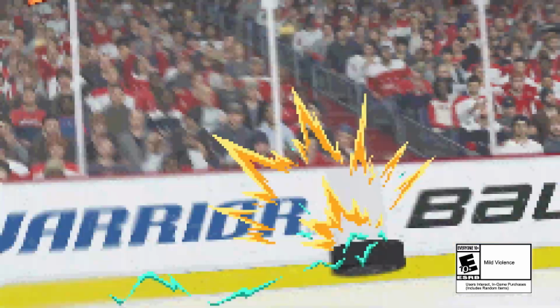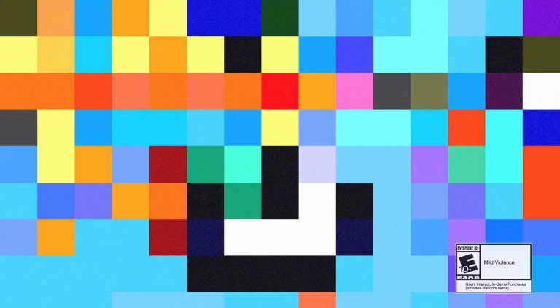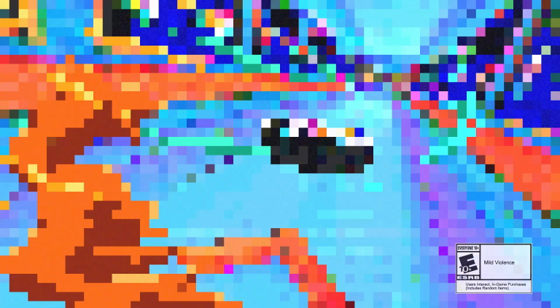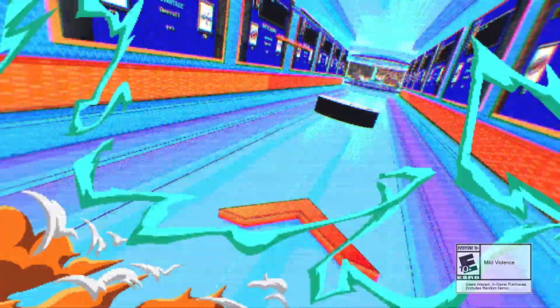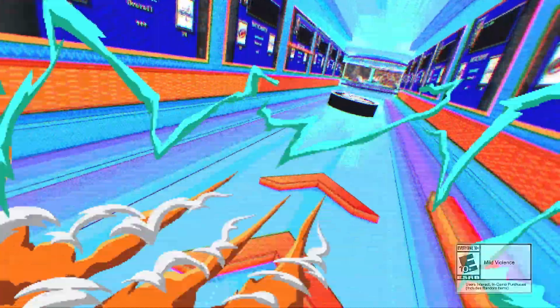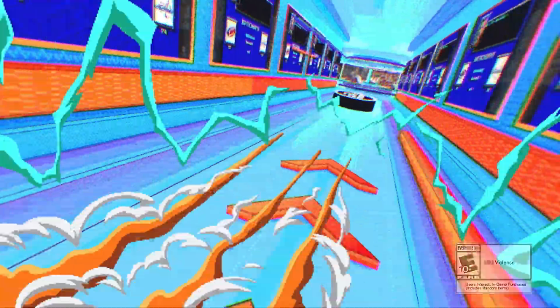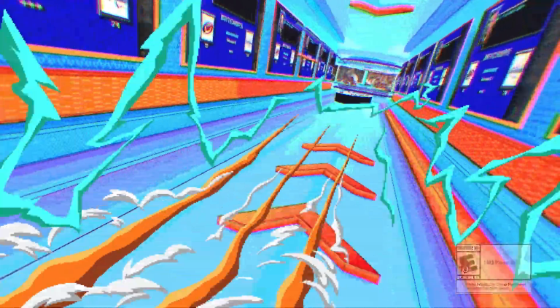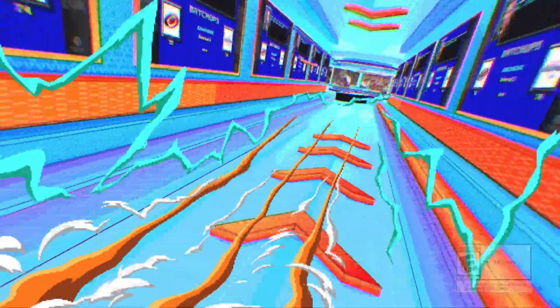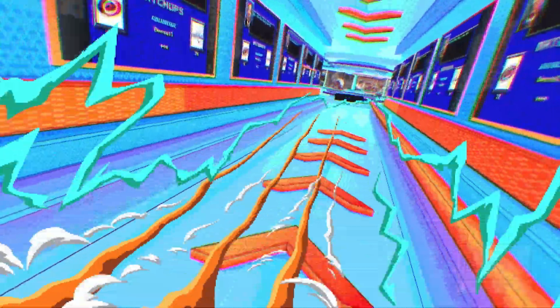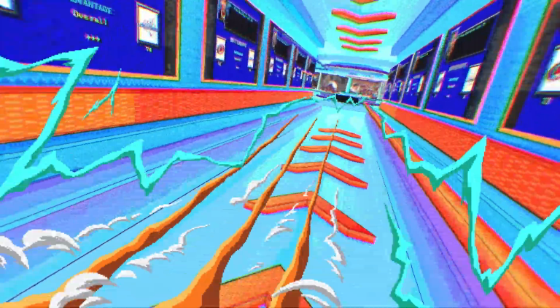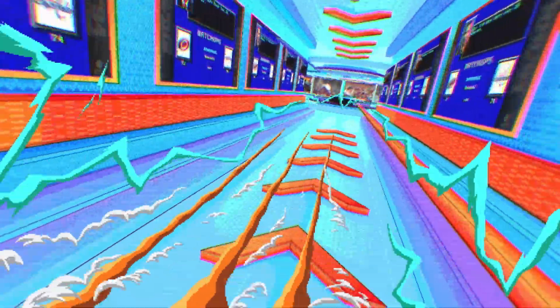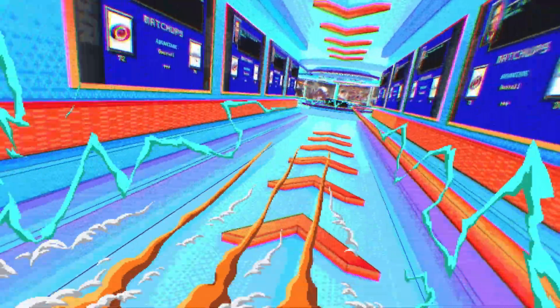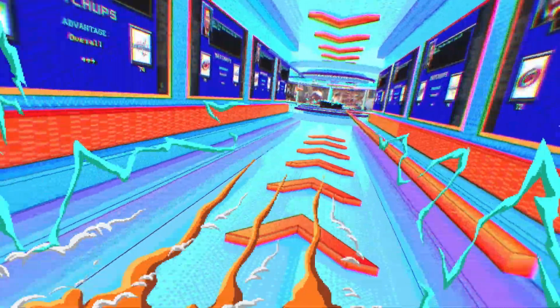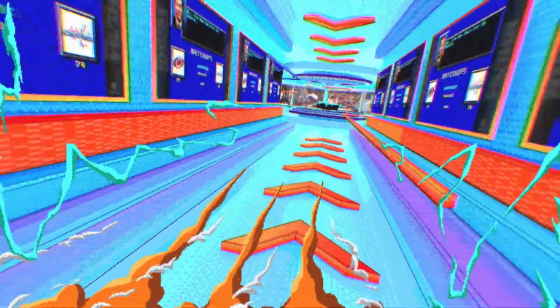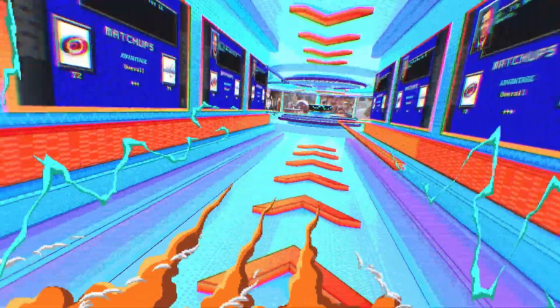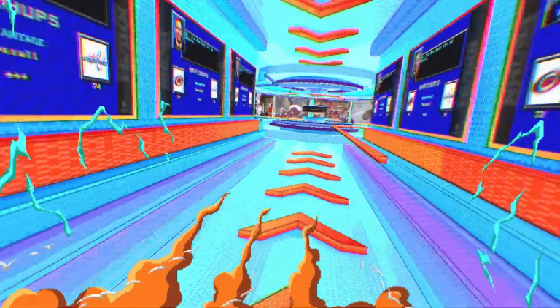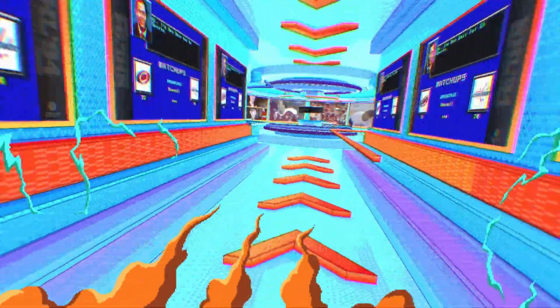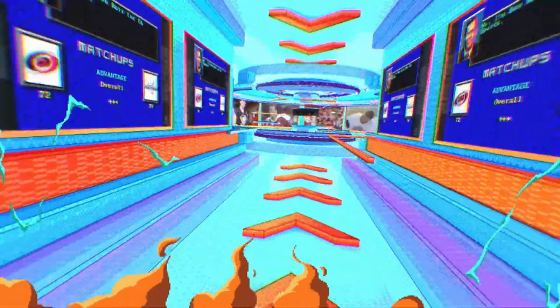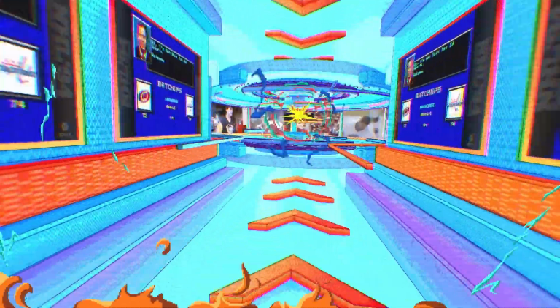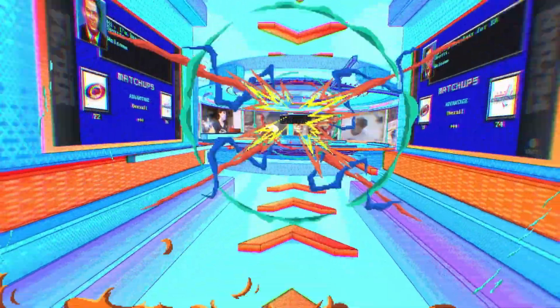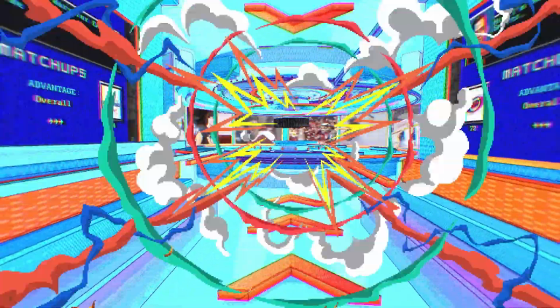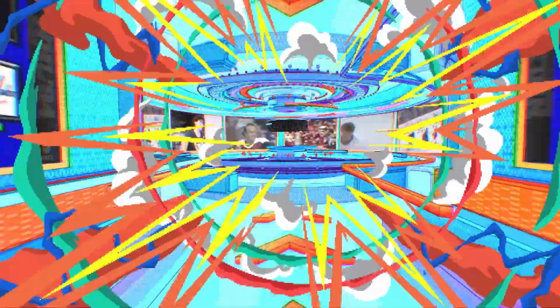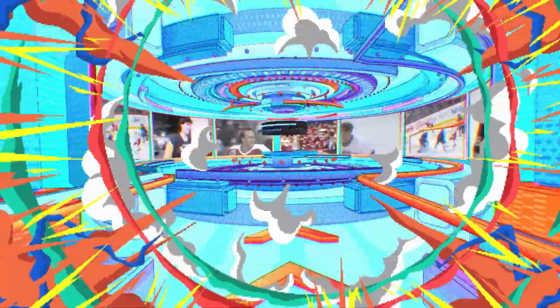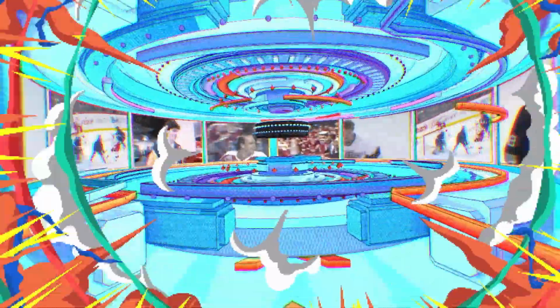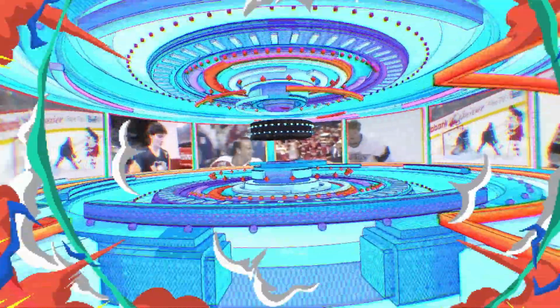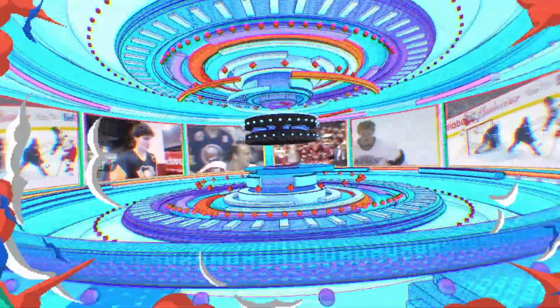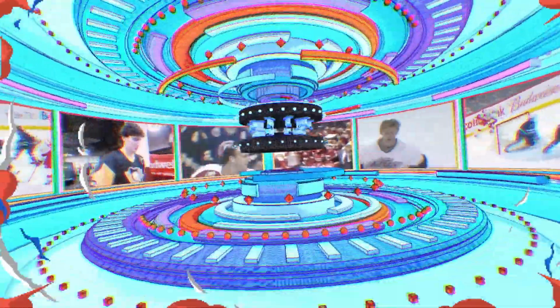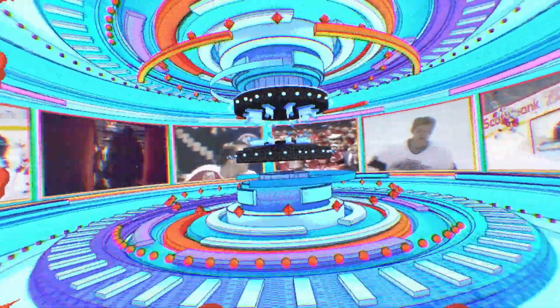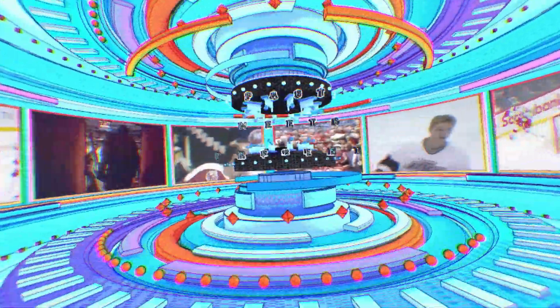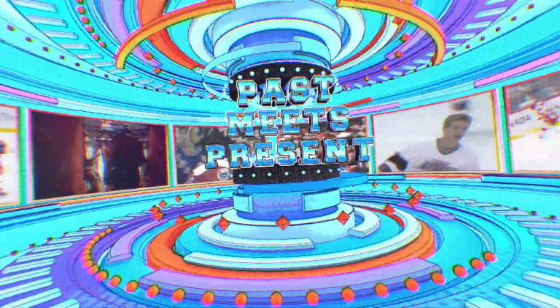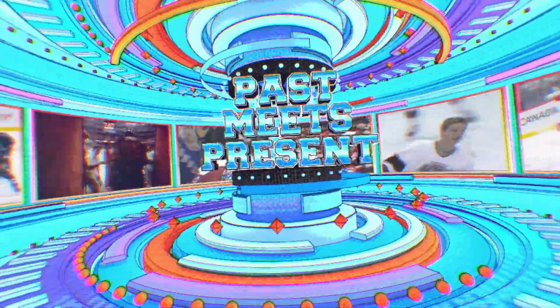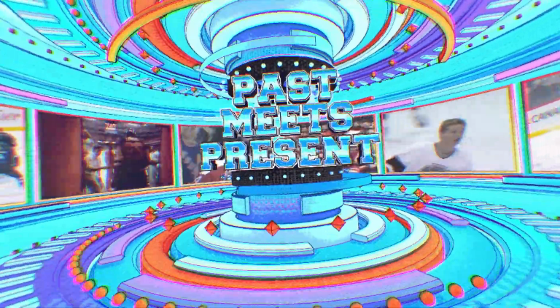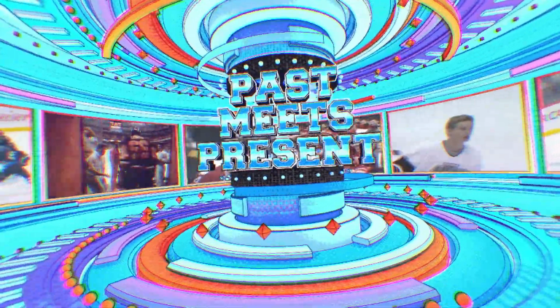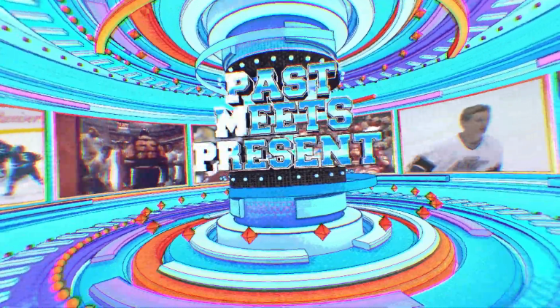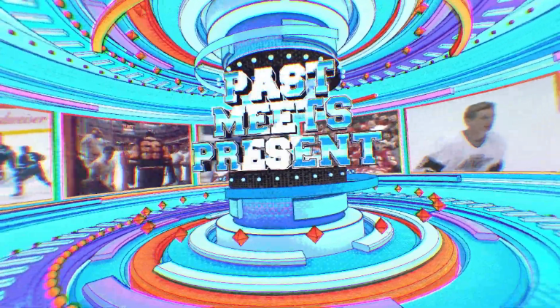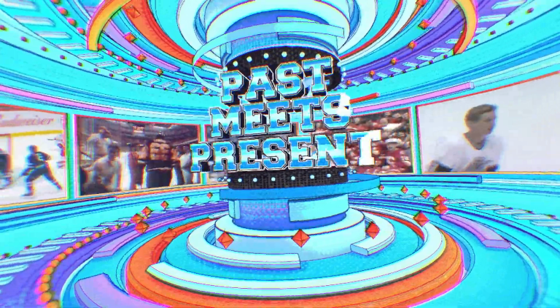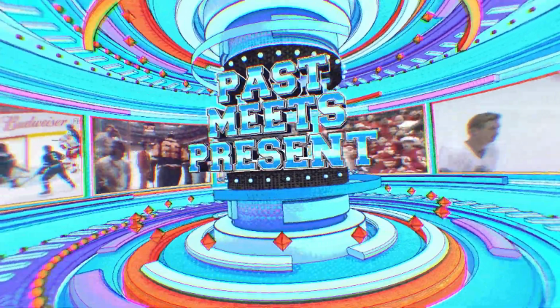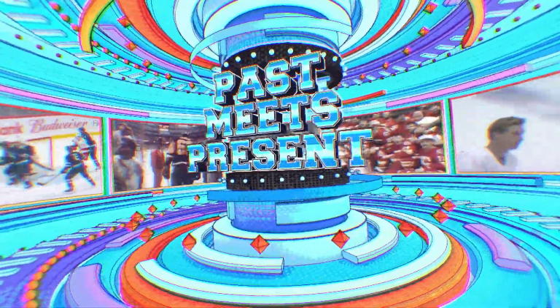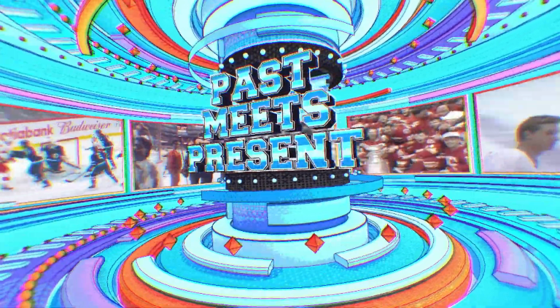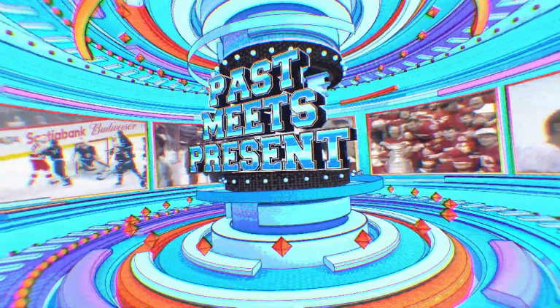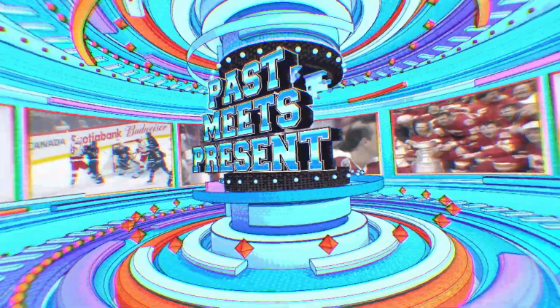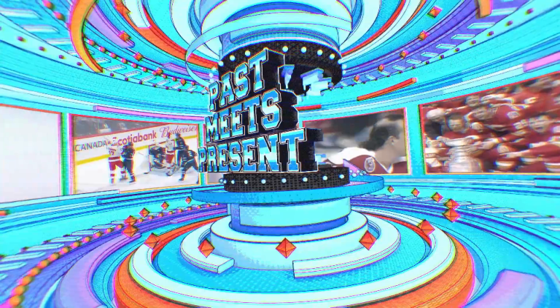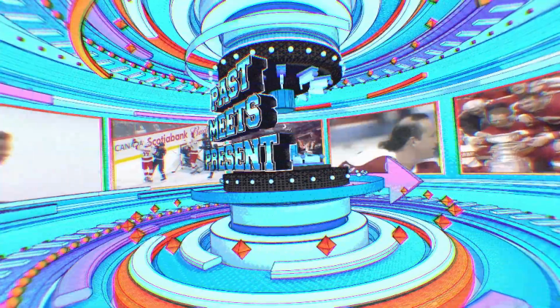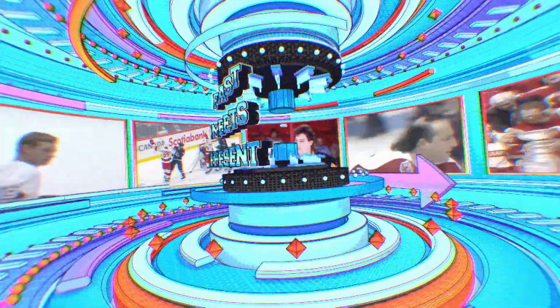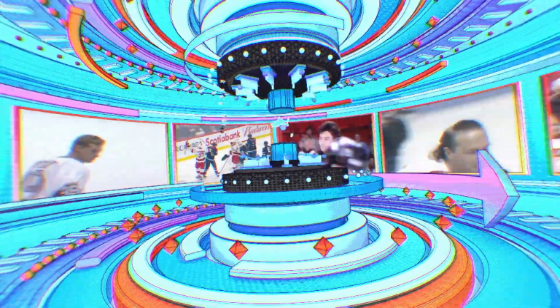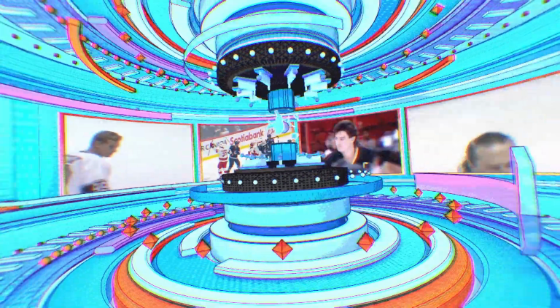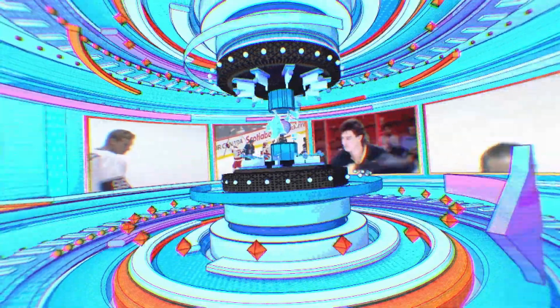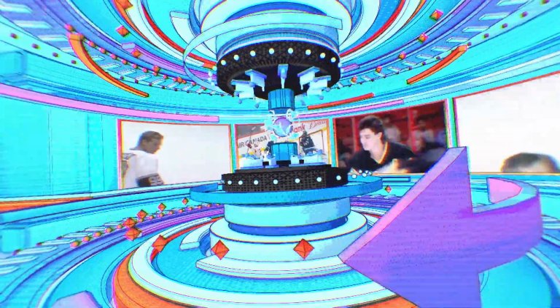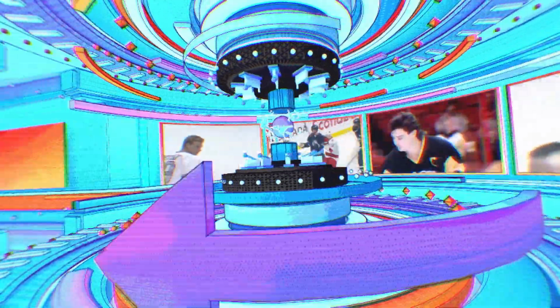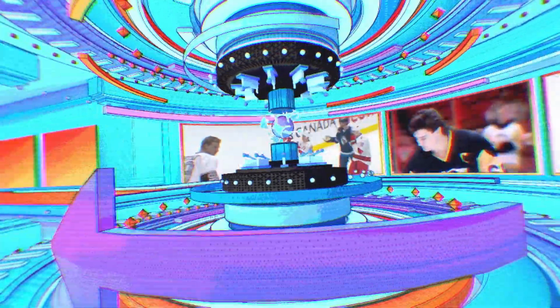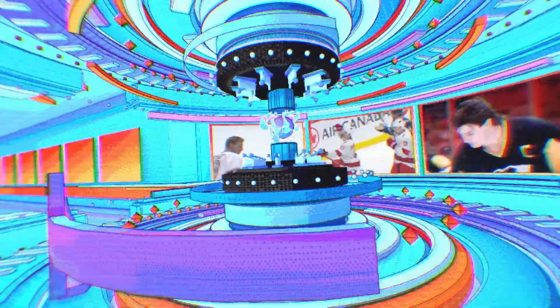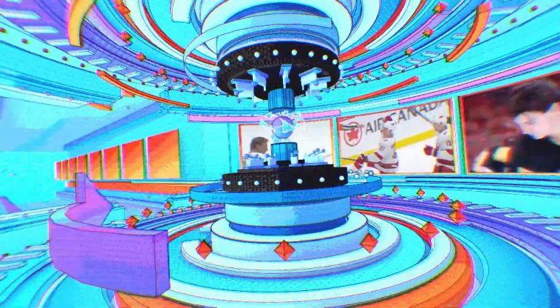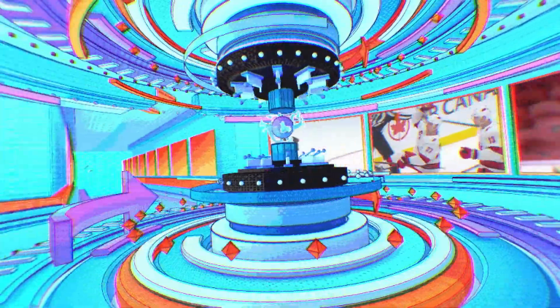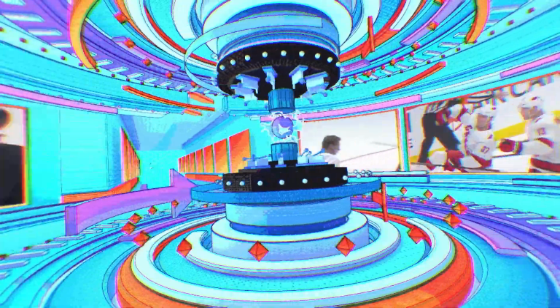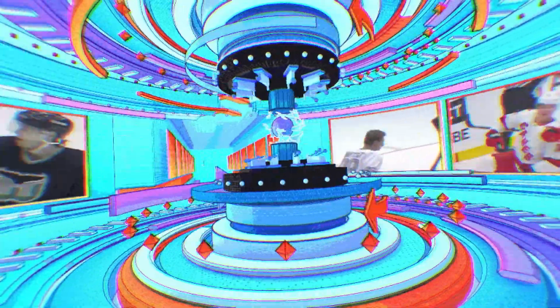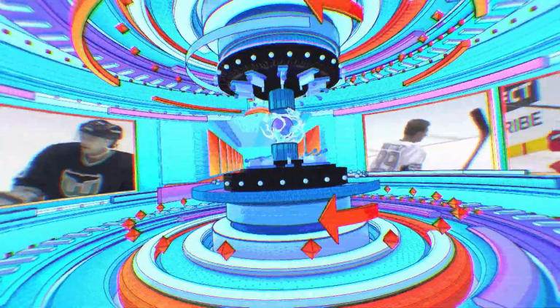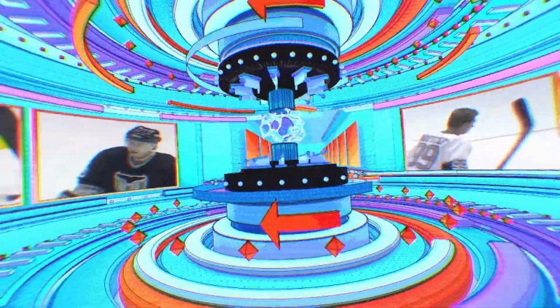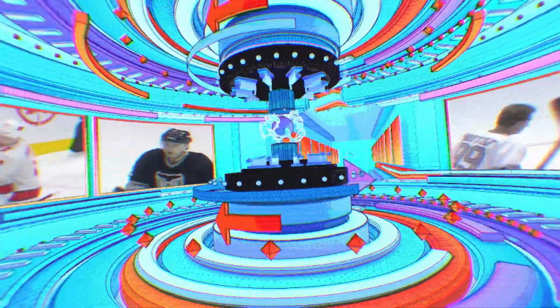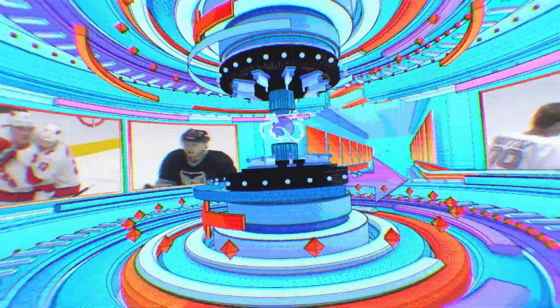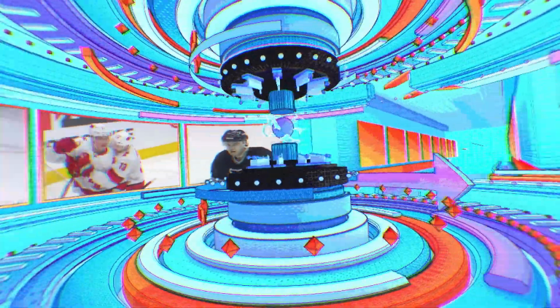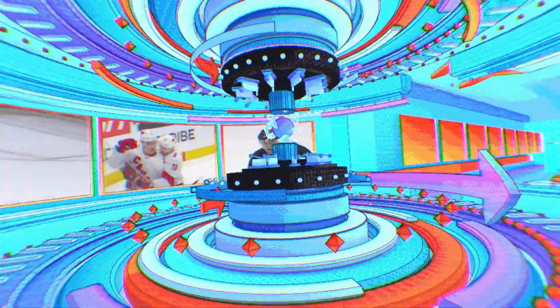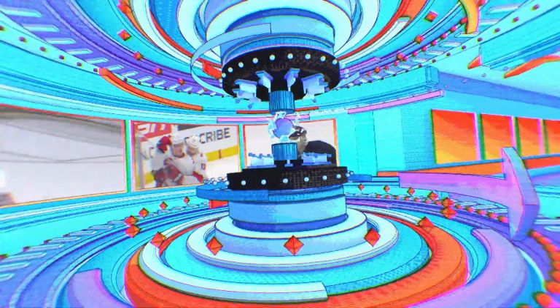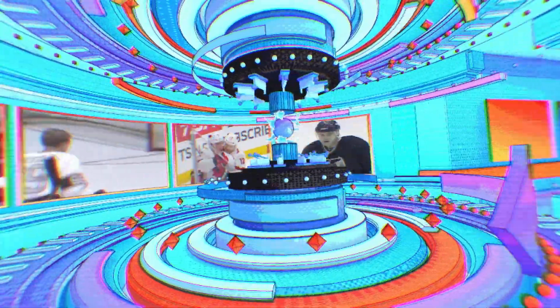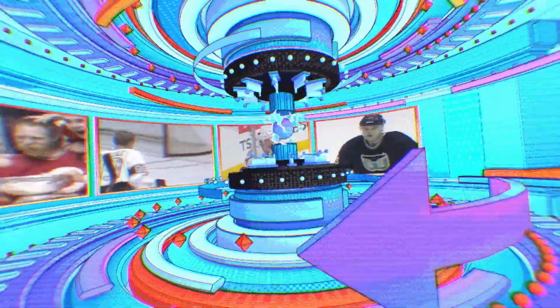Unforgettable goals, legendary teams, memories that made us love hockey forever. Past meets present, as we recognize hockey's roots.